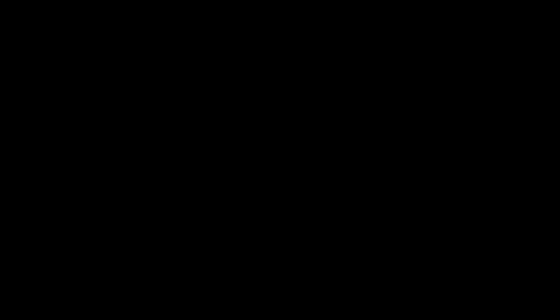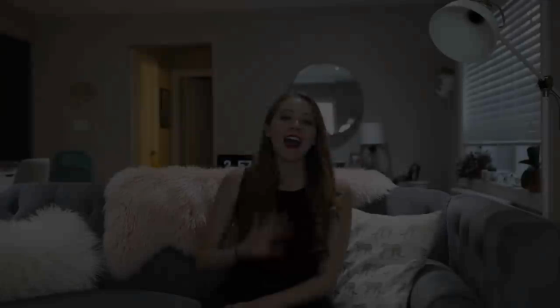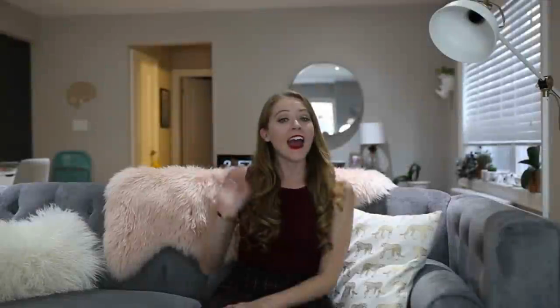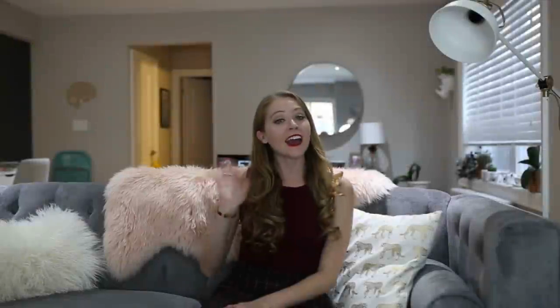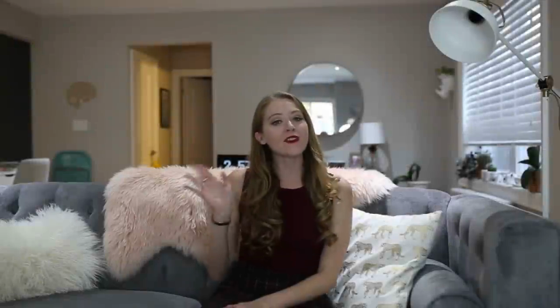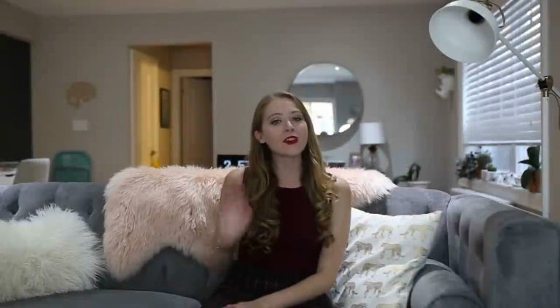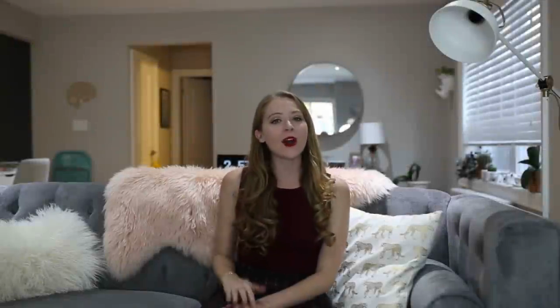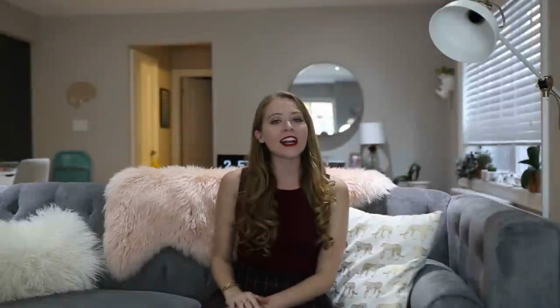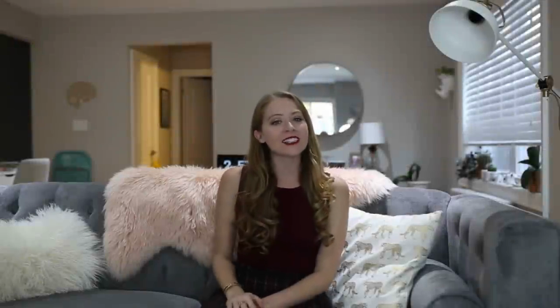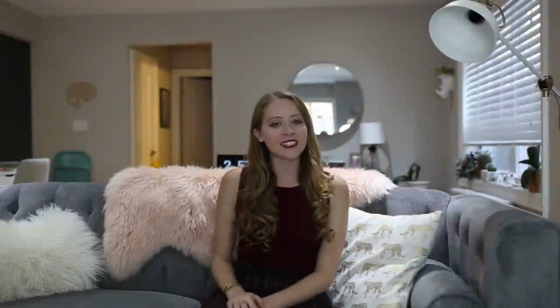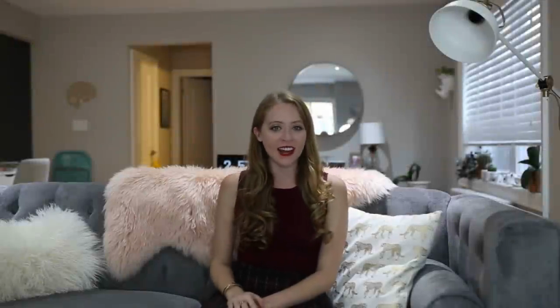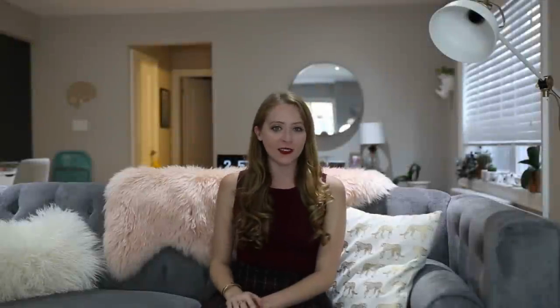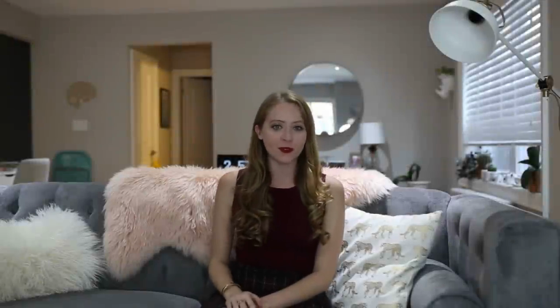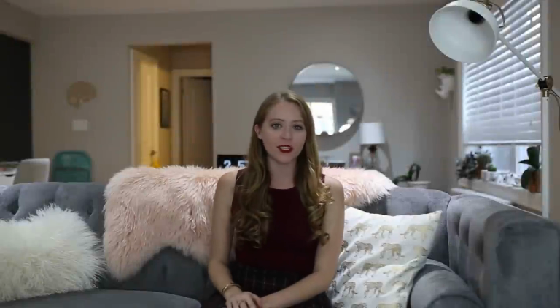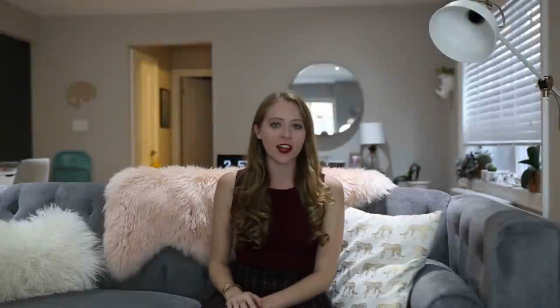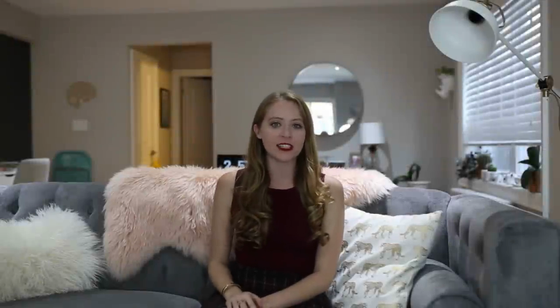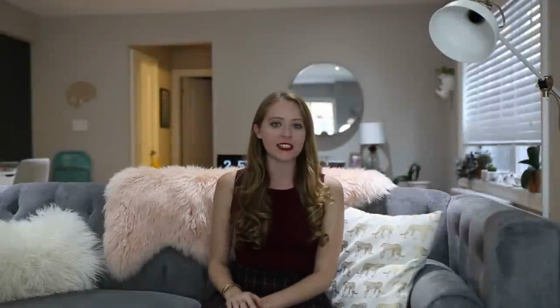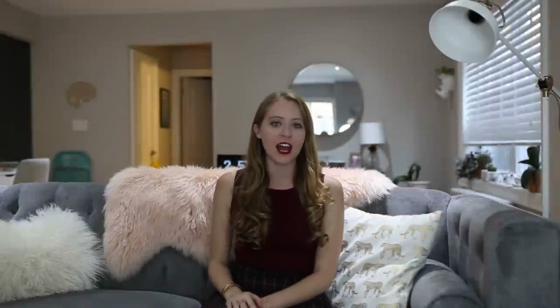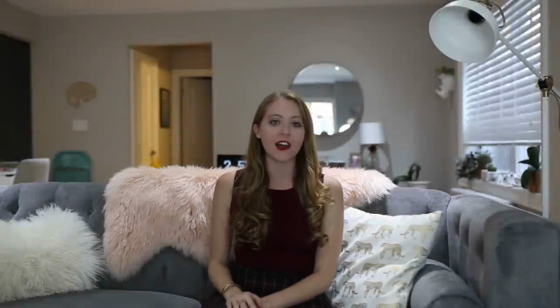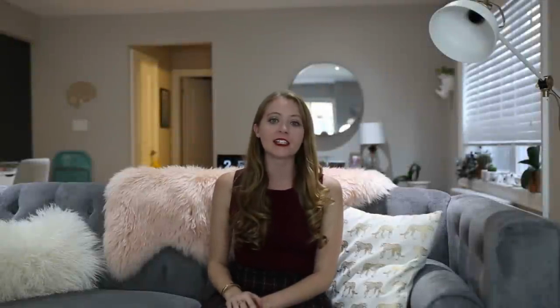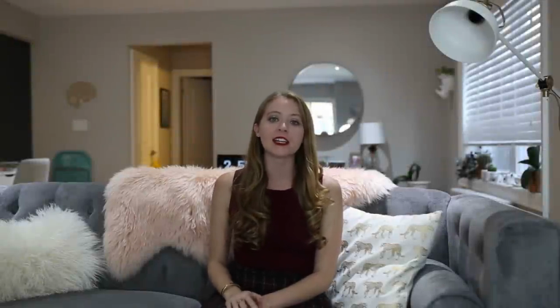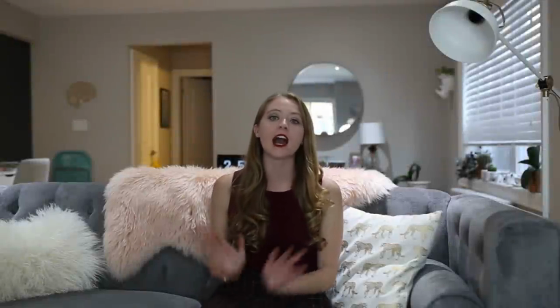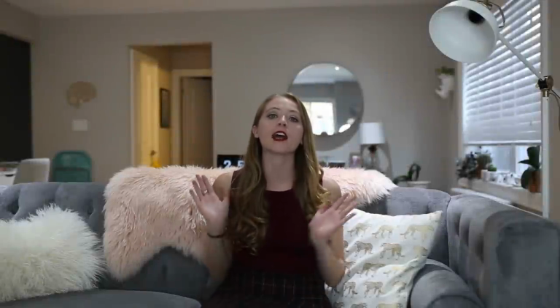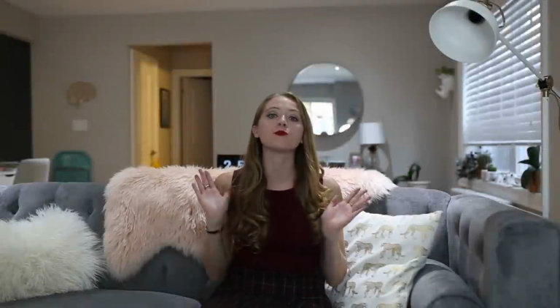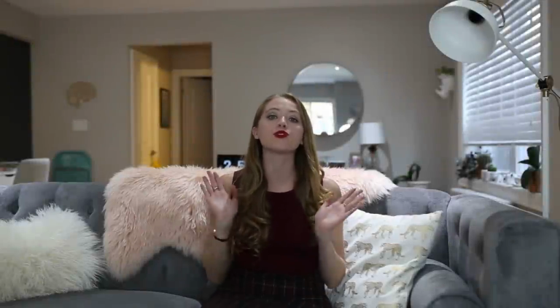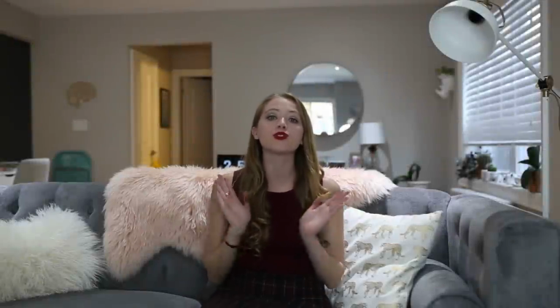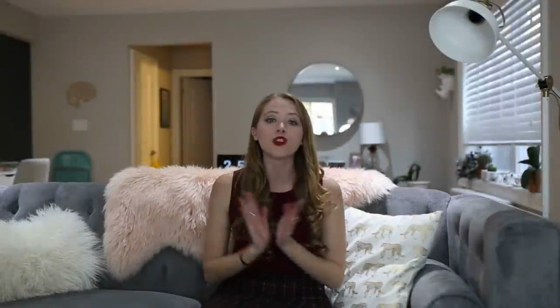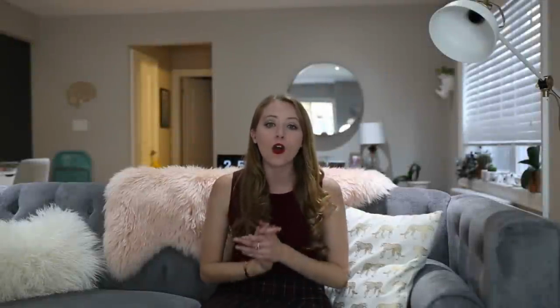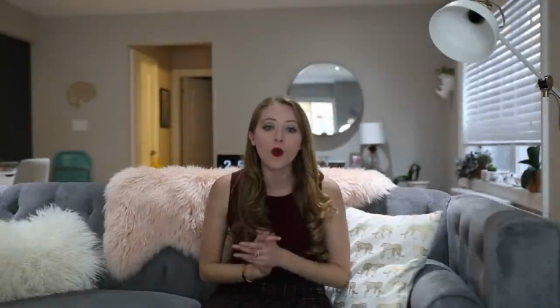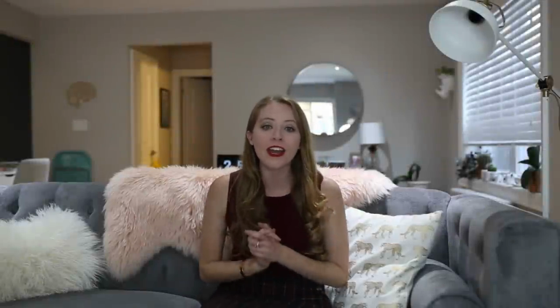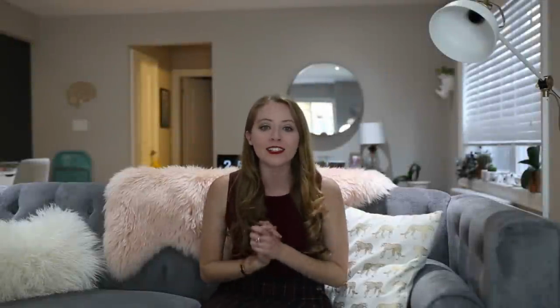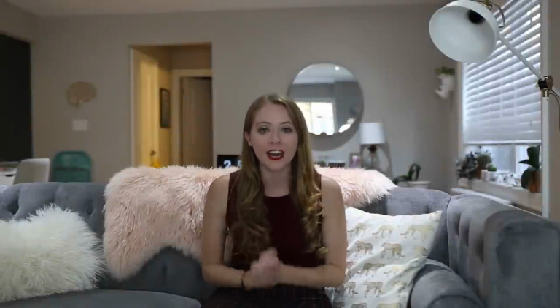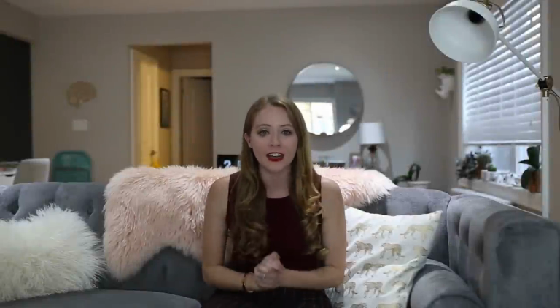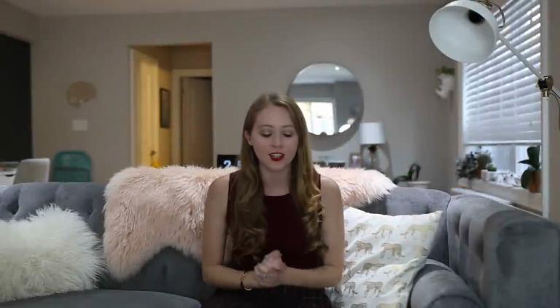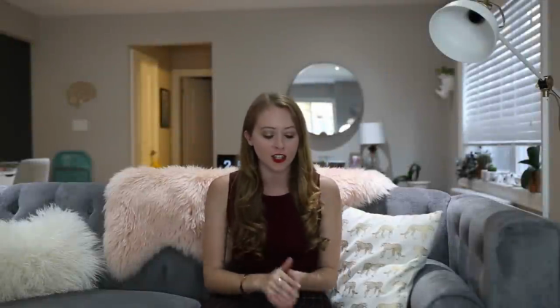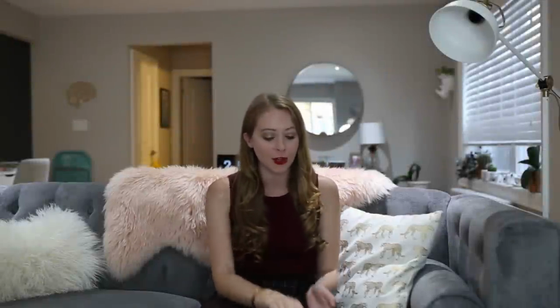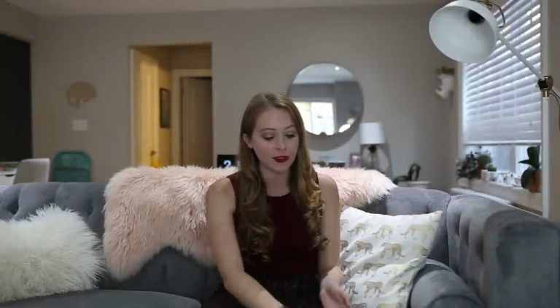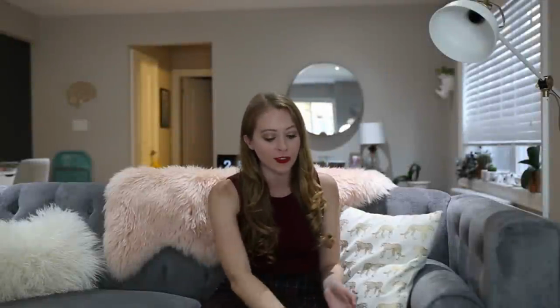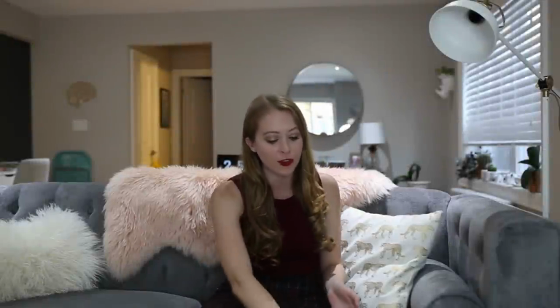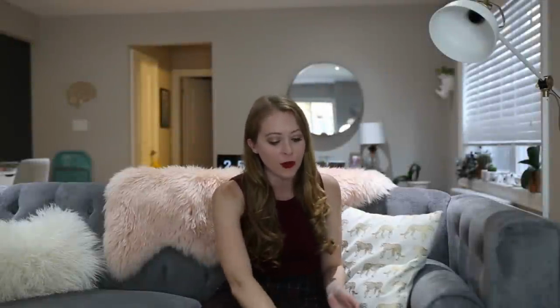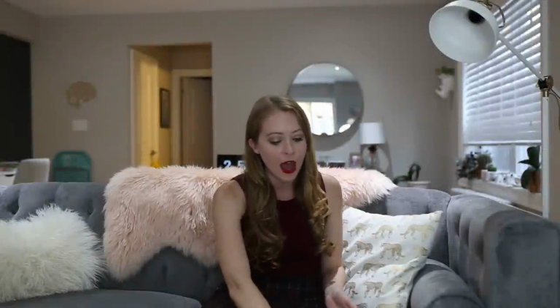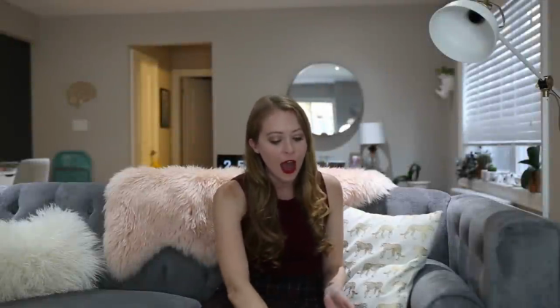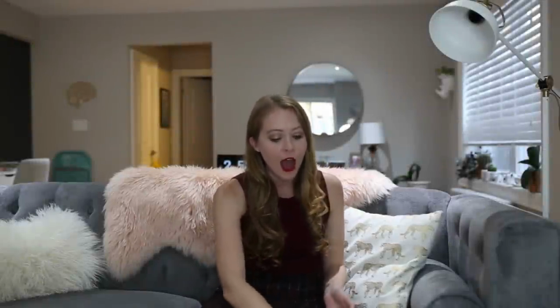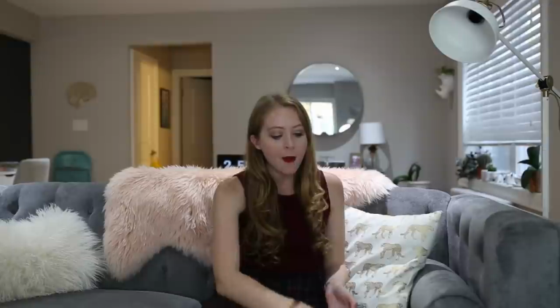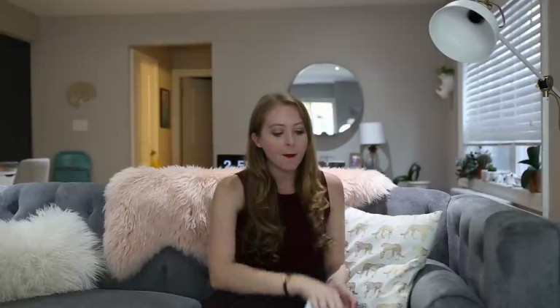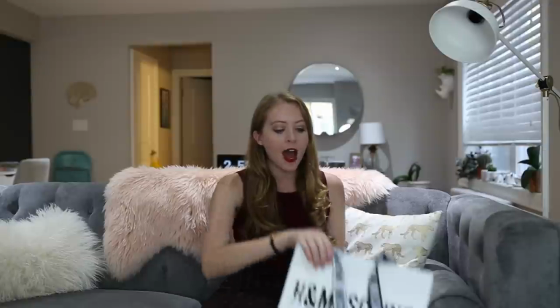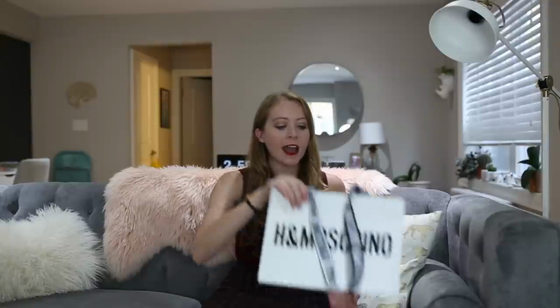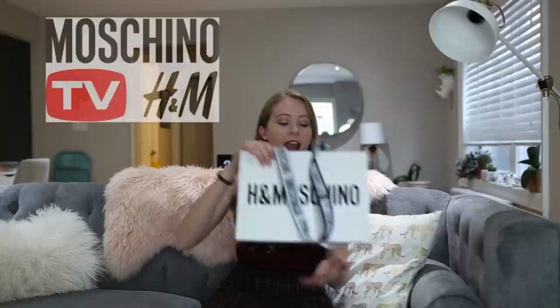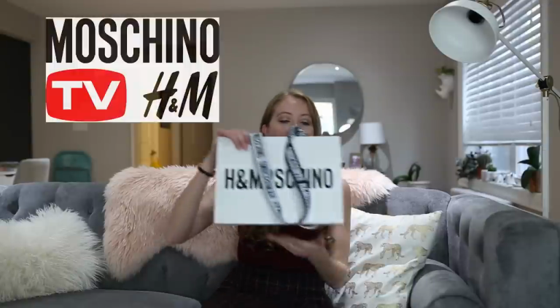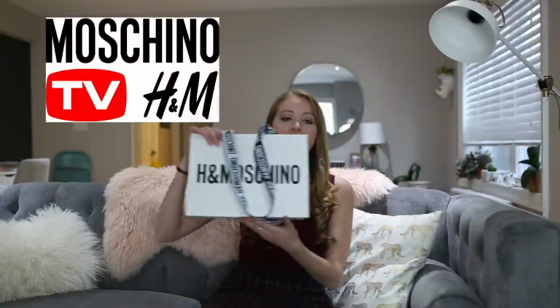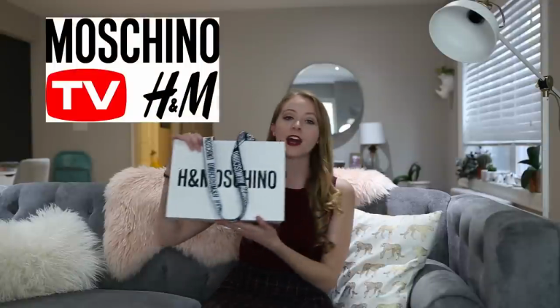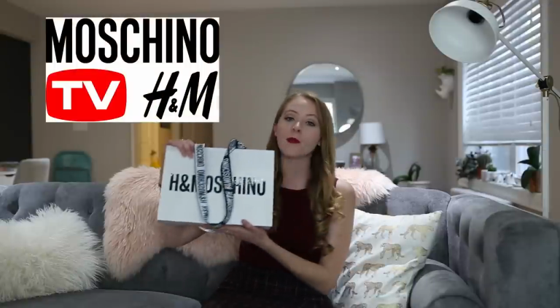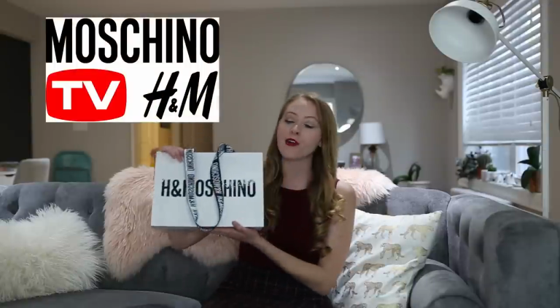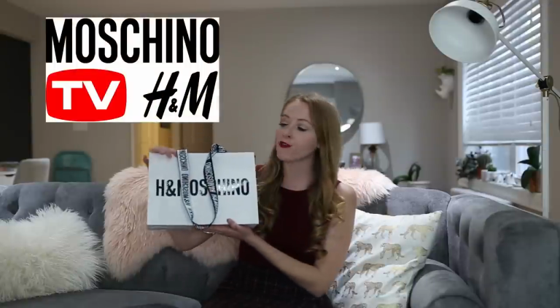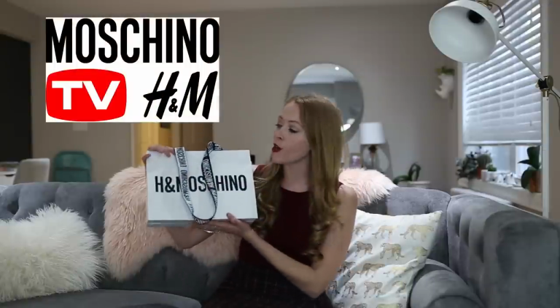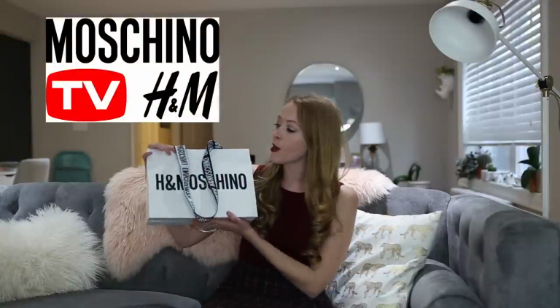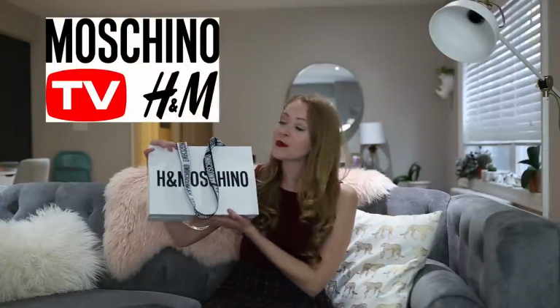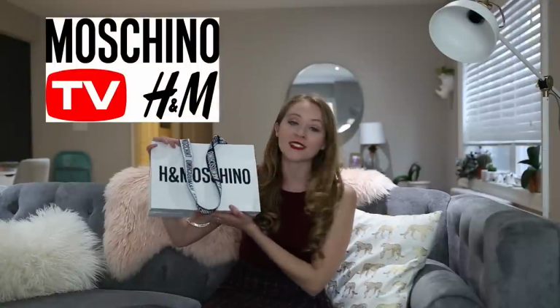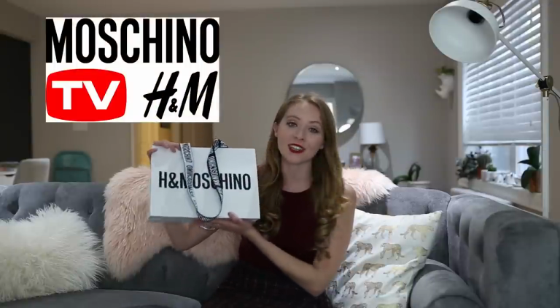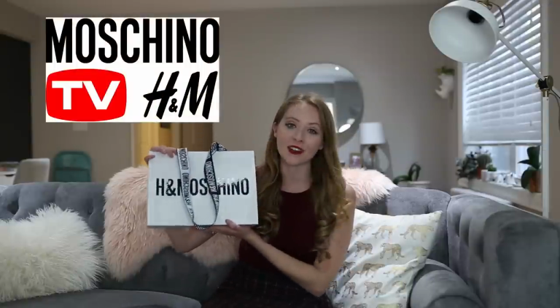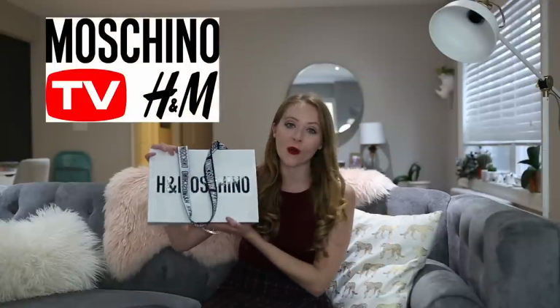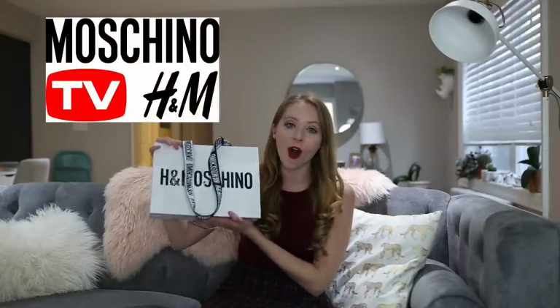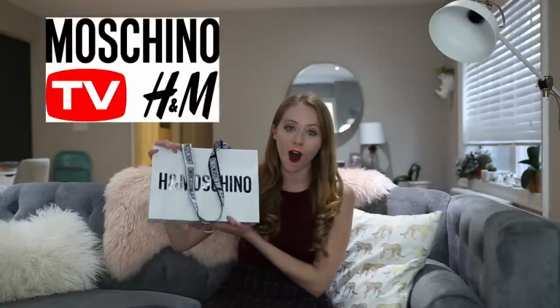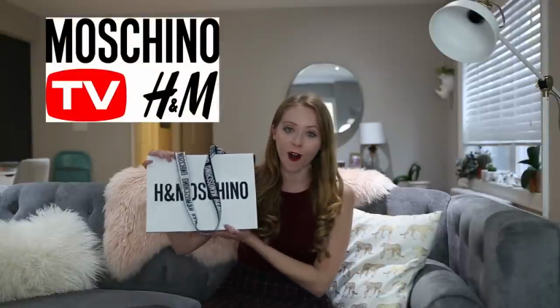Hey everyone, it's Natalie from Natalia Style and today I am so excited to share with you my H&M for Moschino haul.